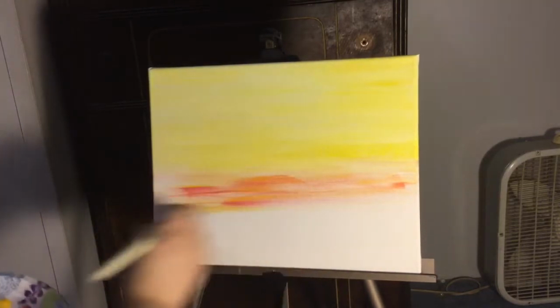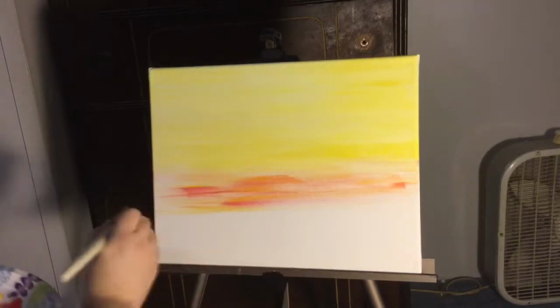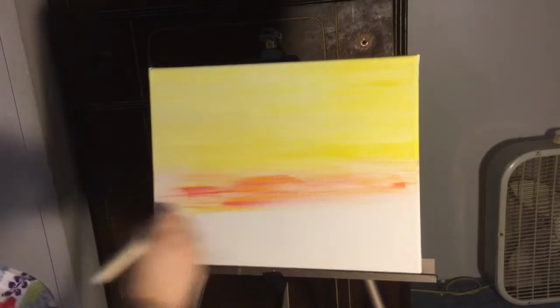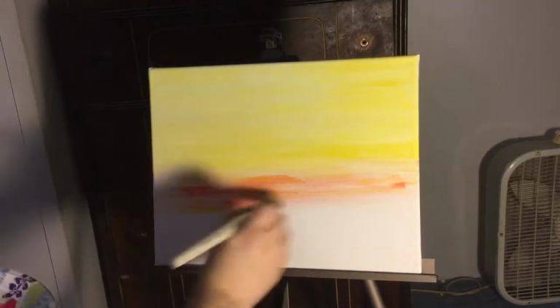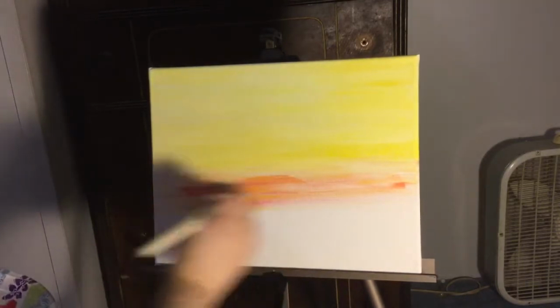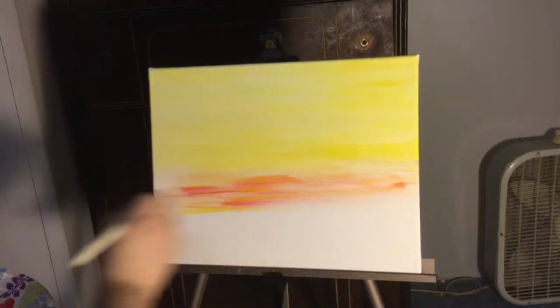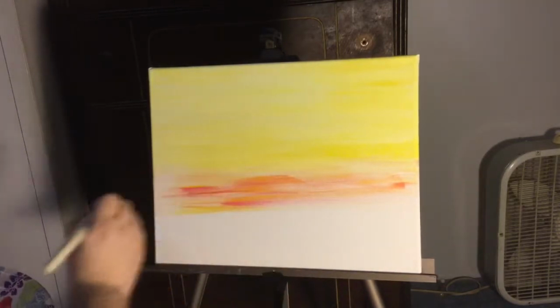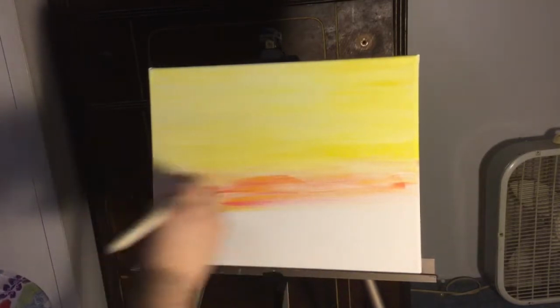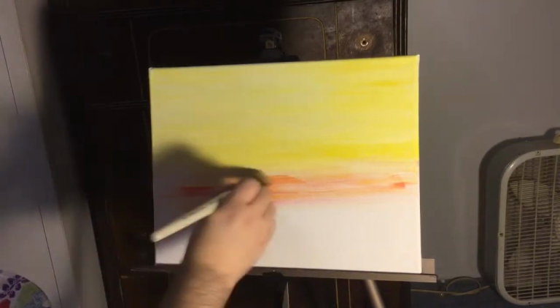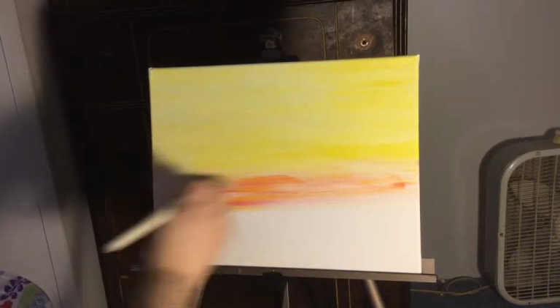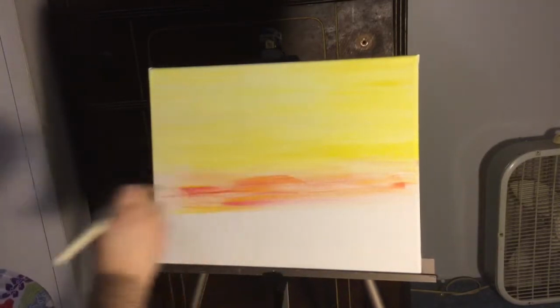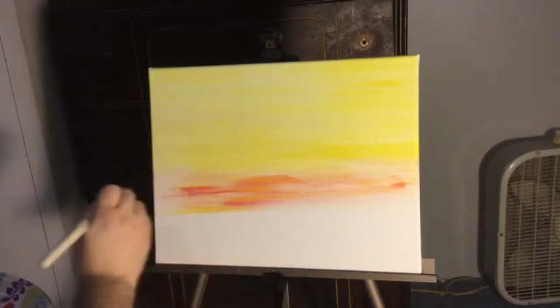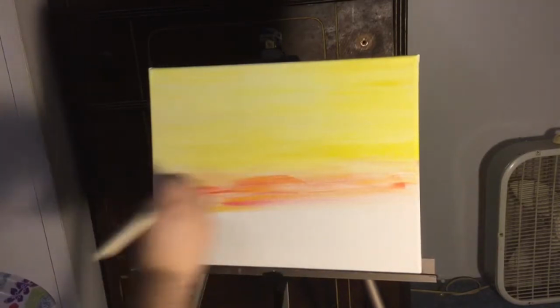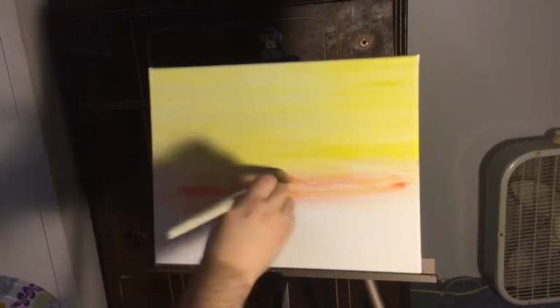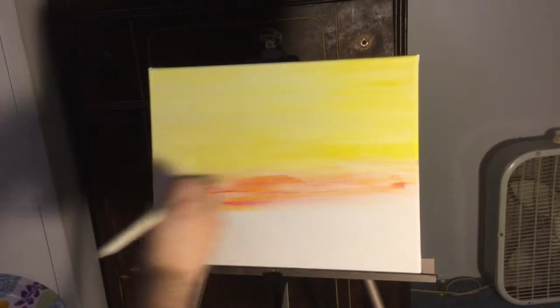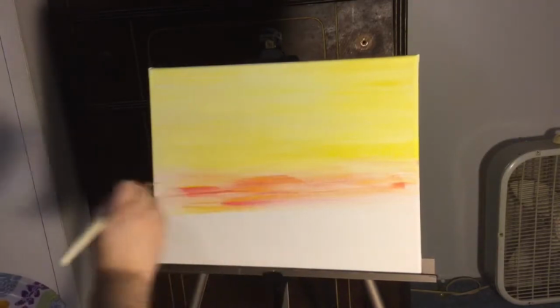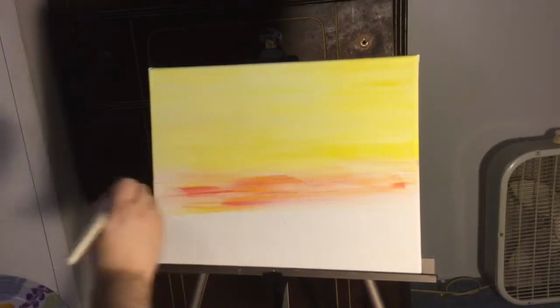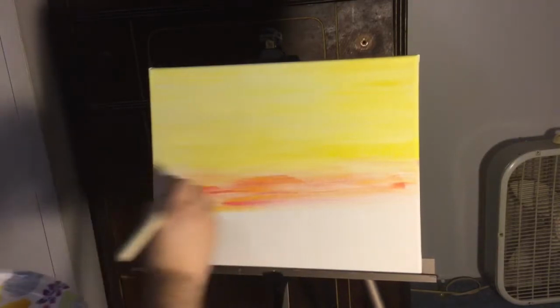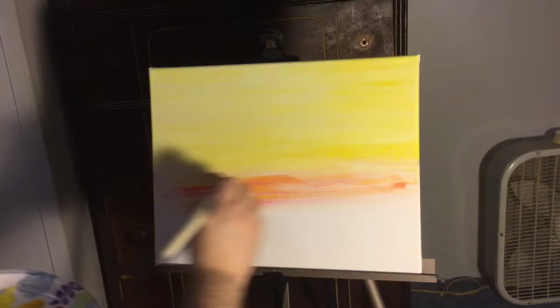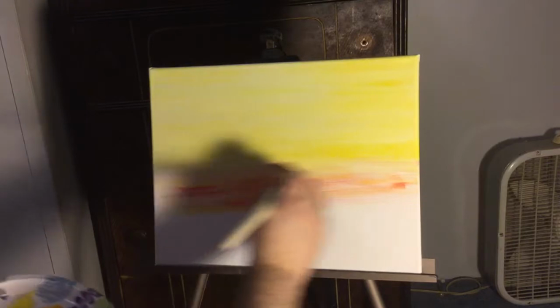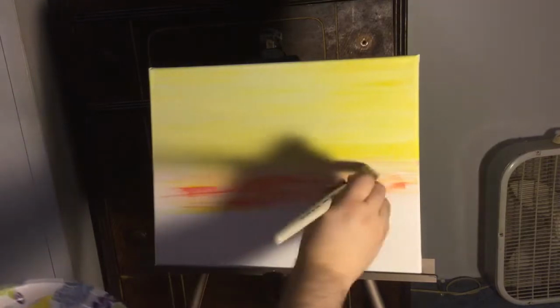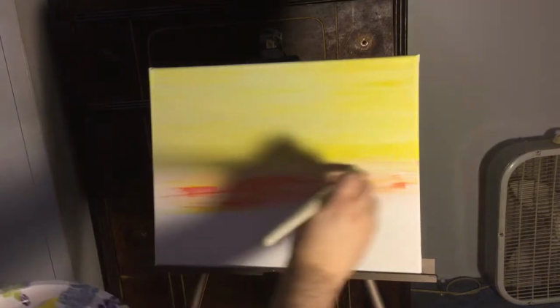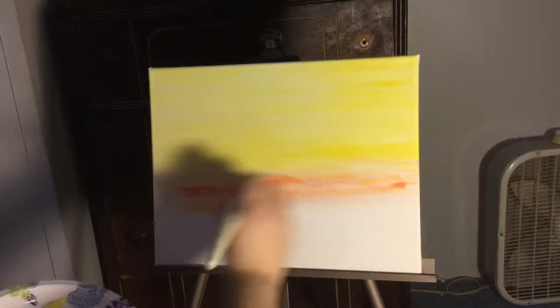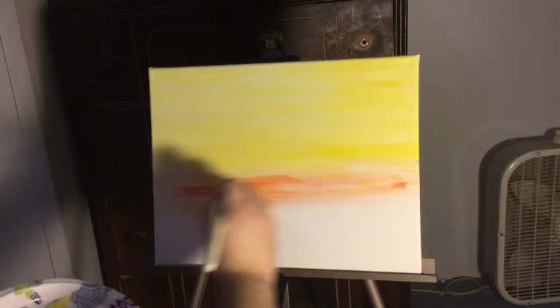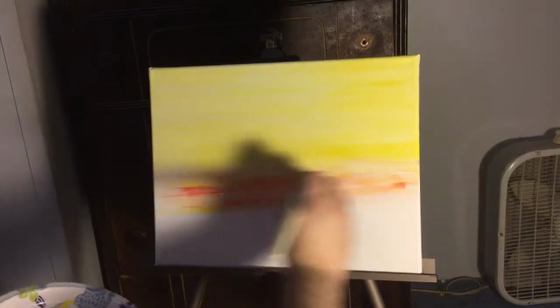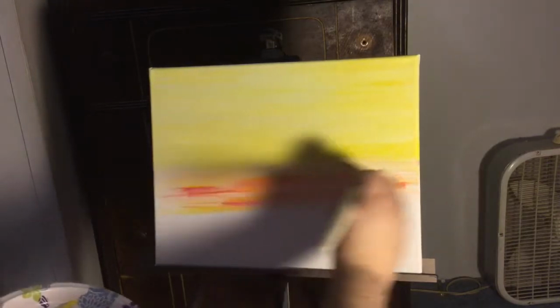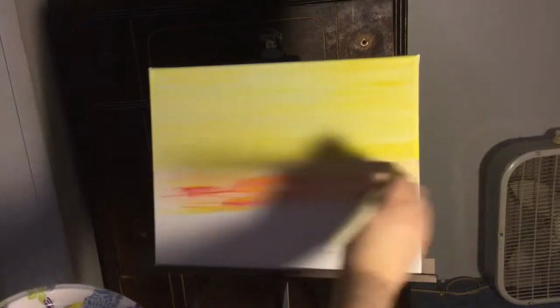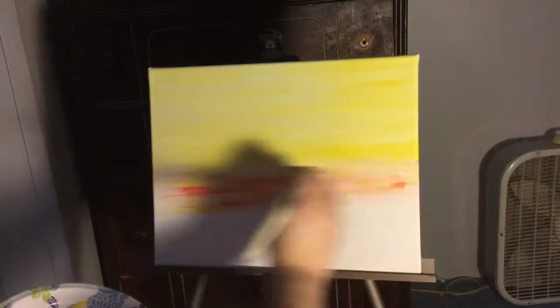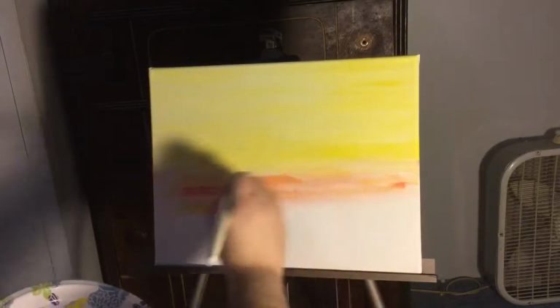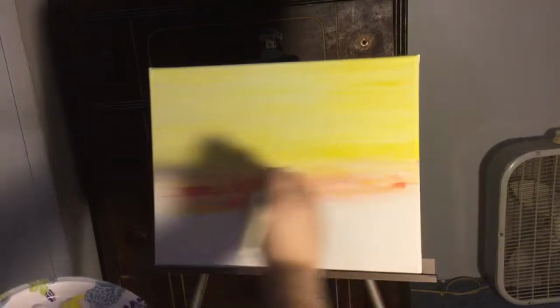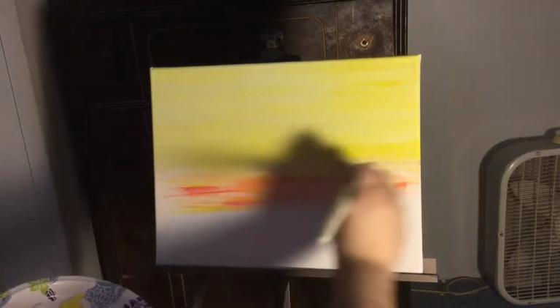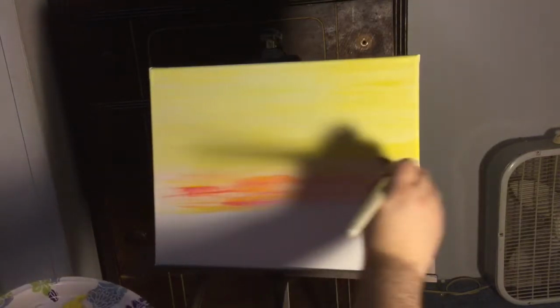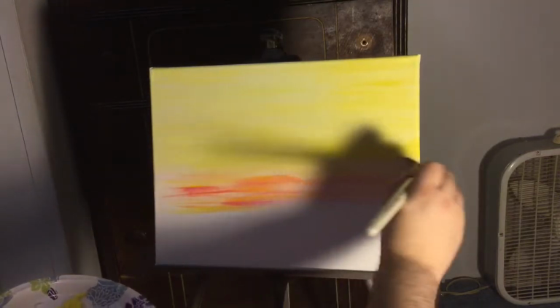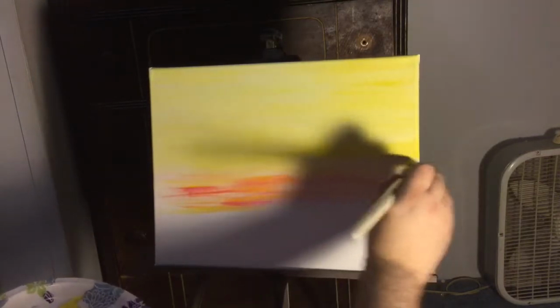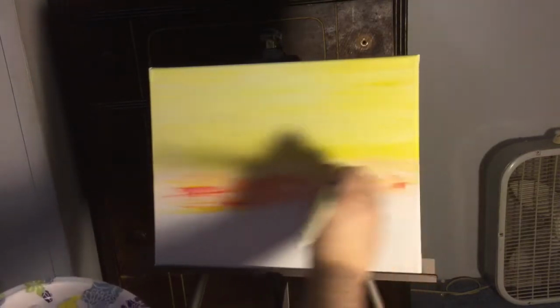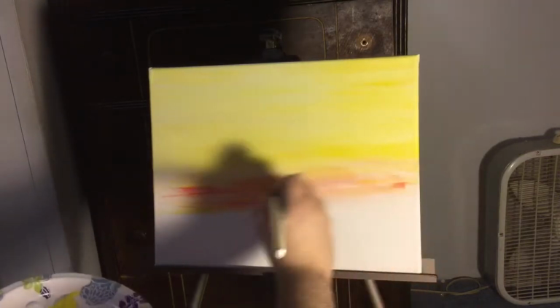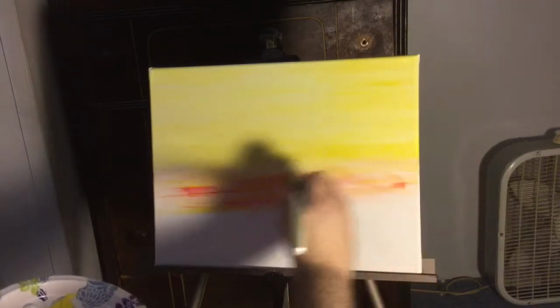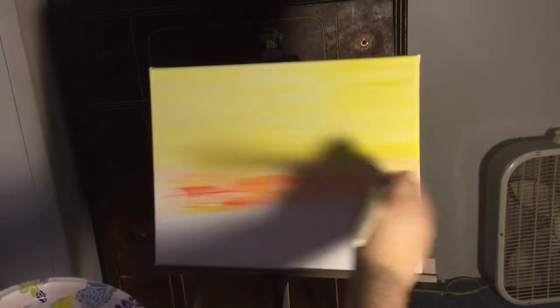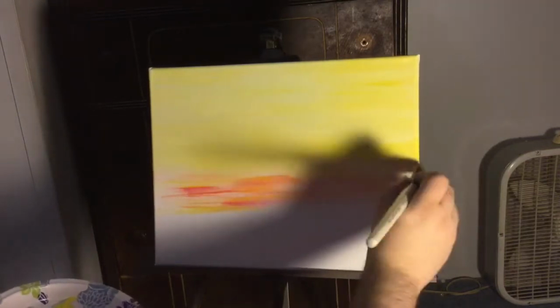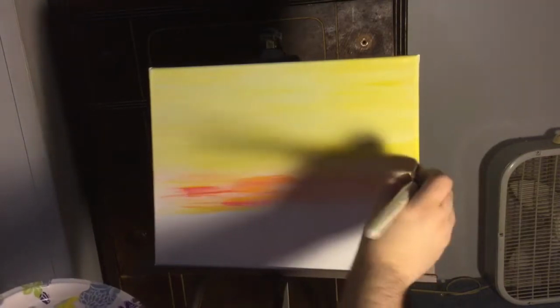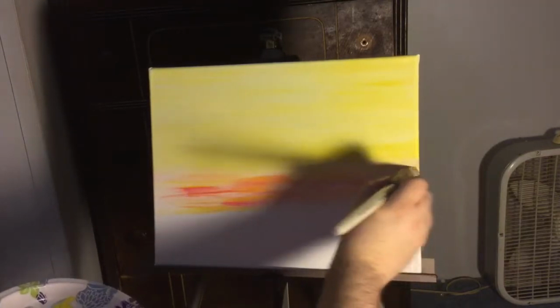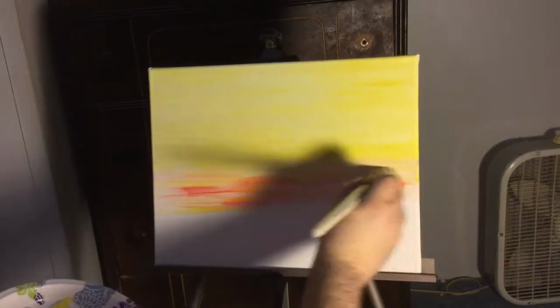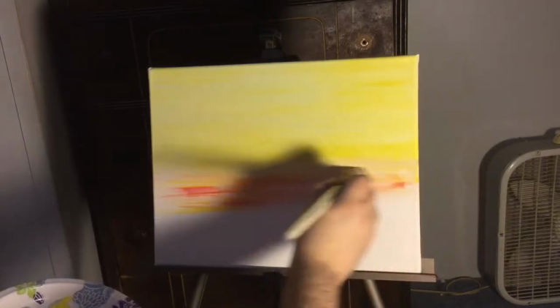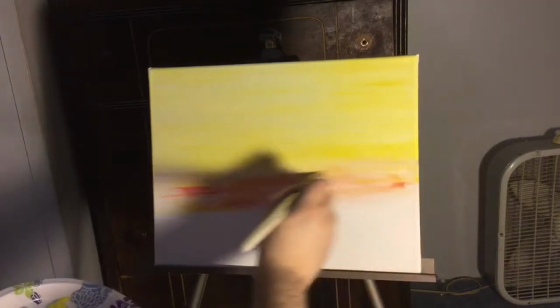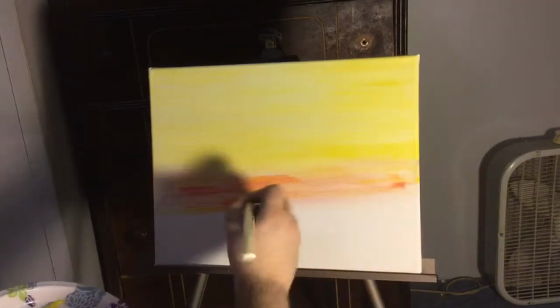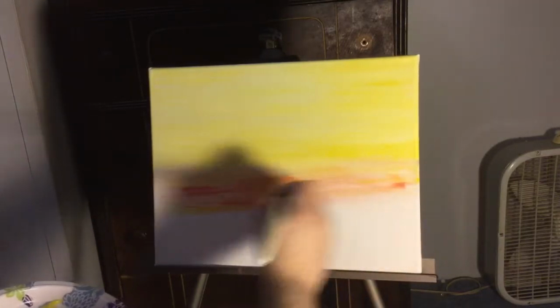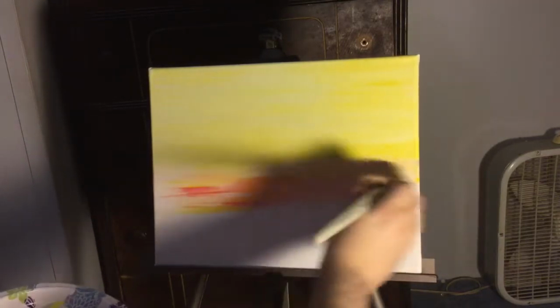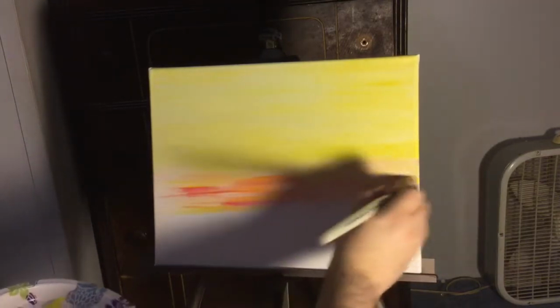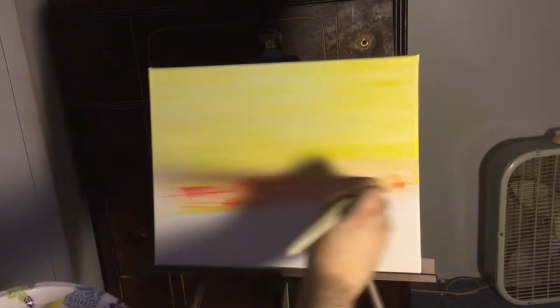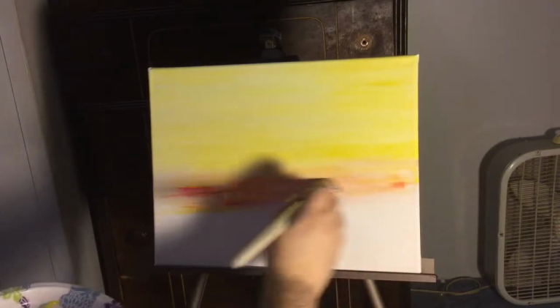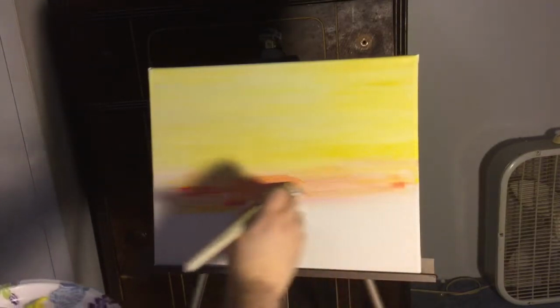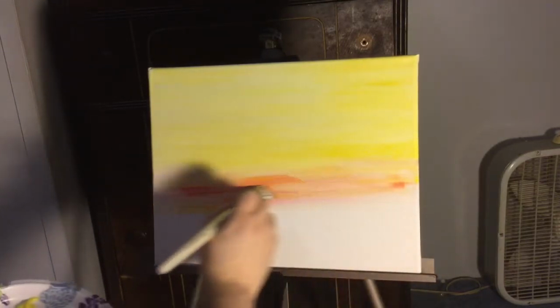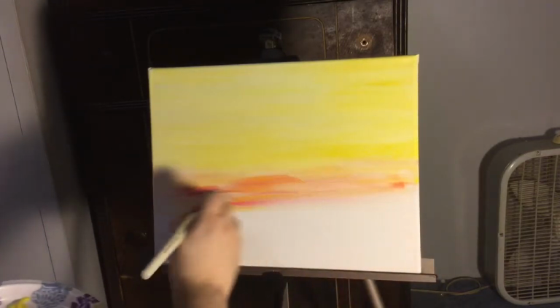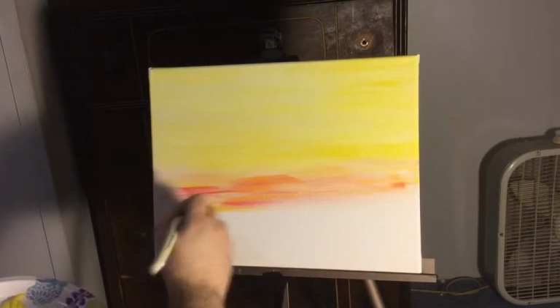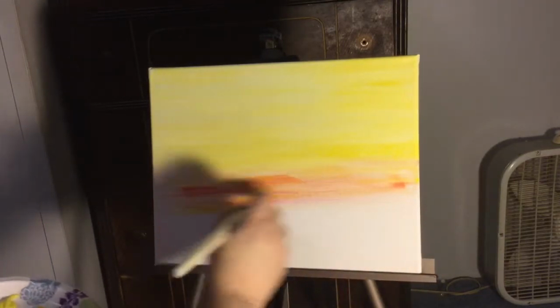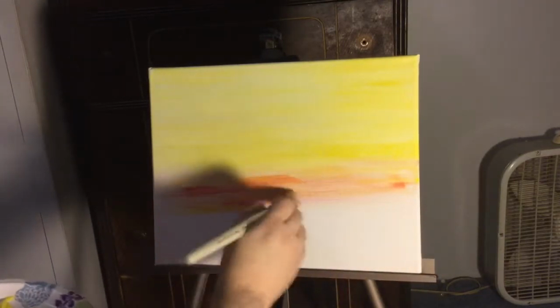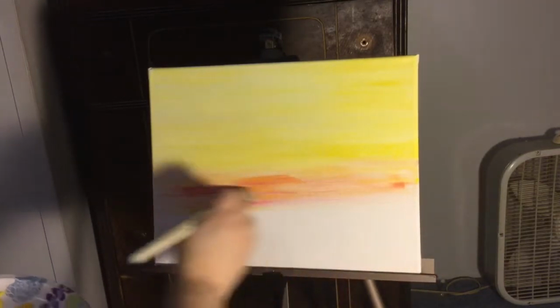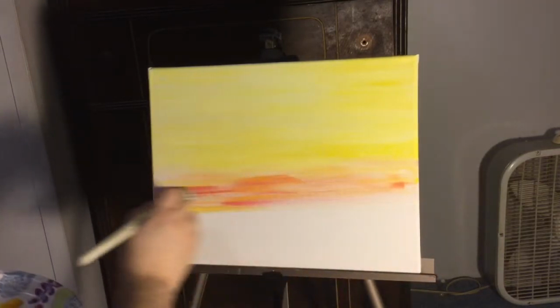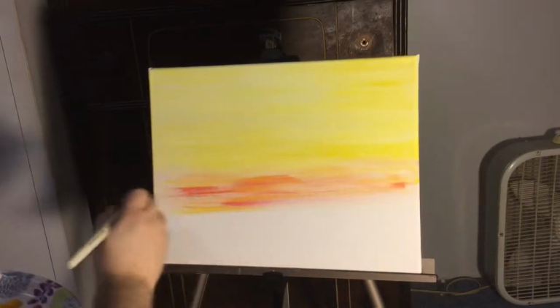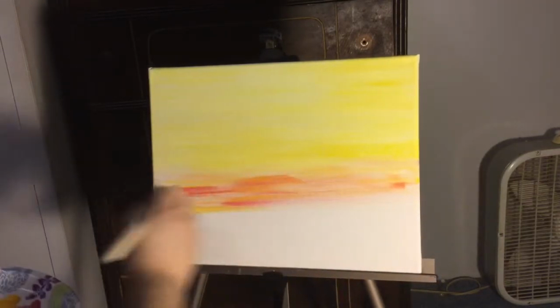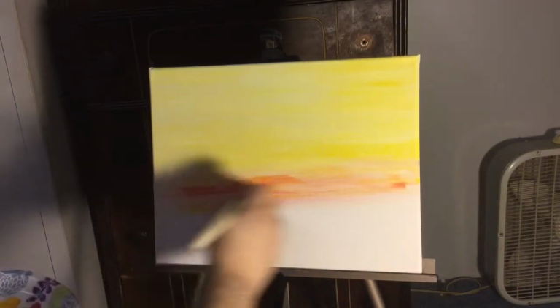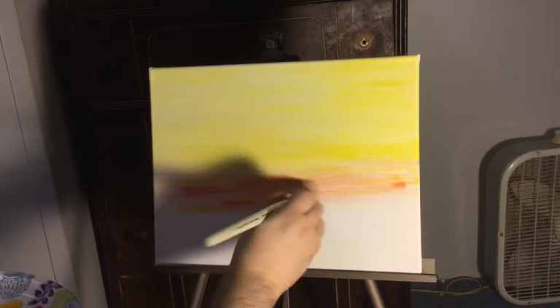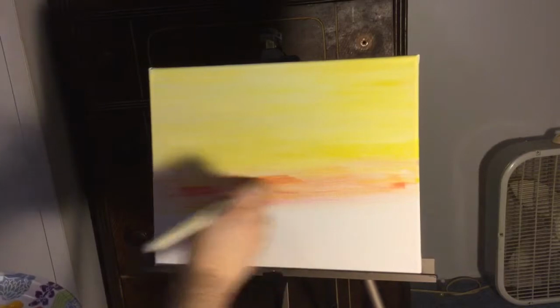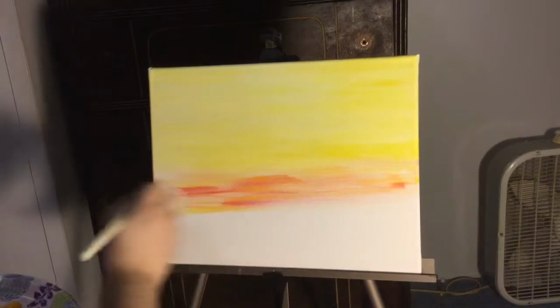You'll notice that each time I paint this it'll come out different — it depends on how you're feeling emotionally and physically, your mood, whether you want to improve on something from the first time.